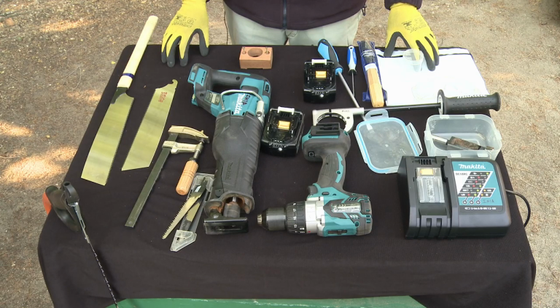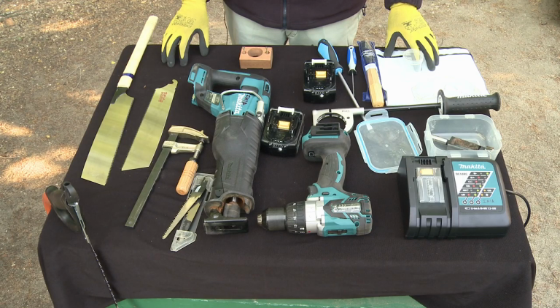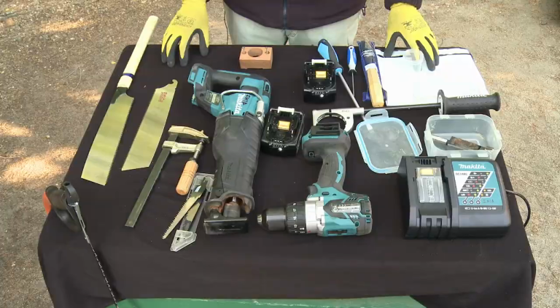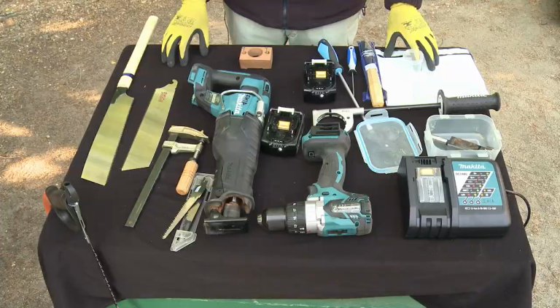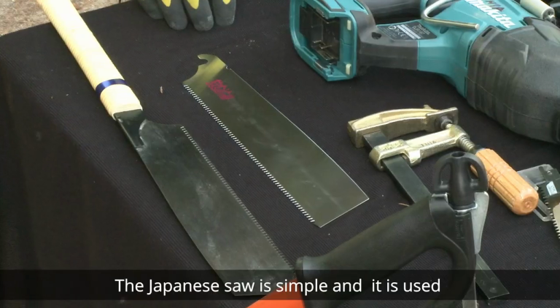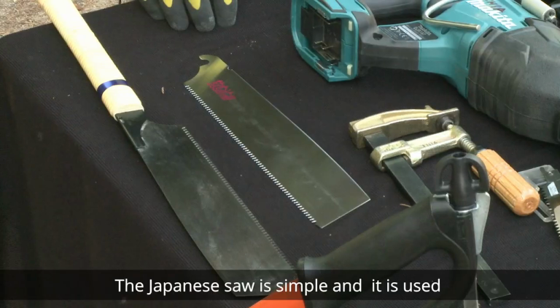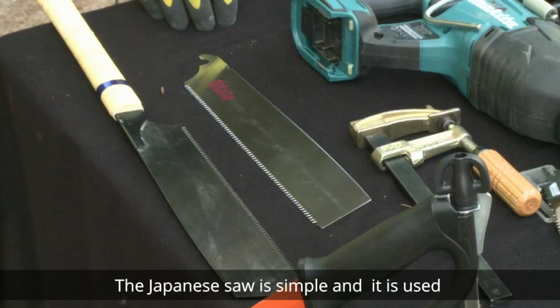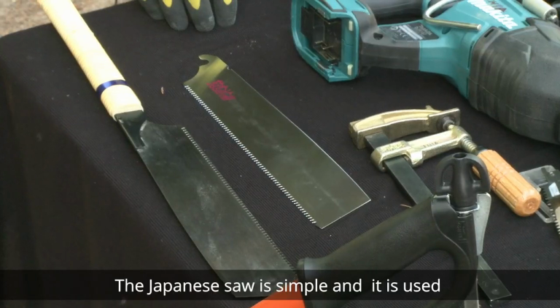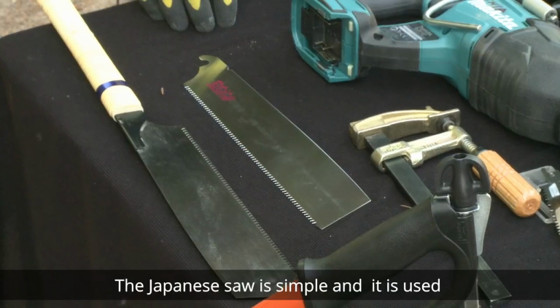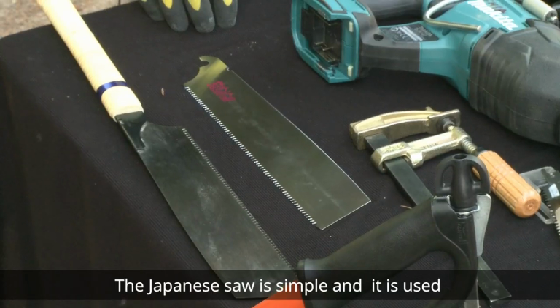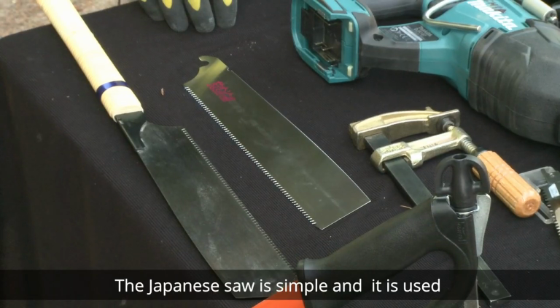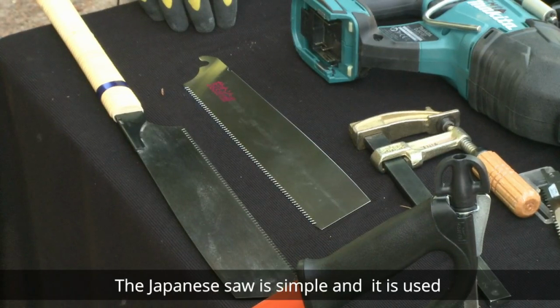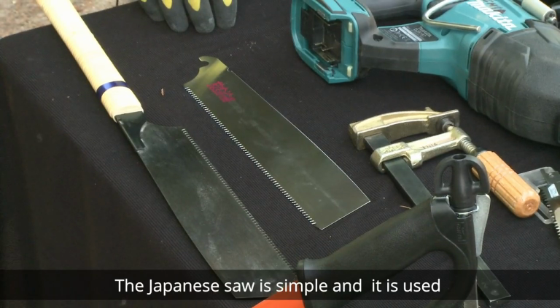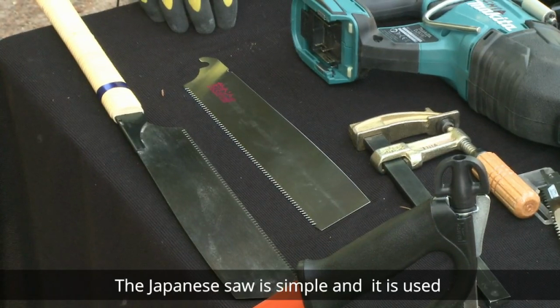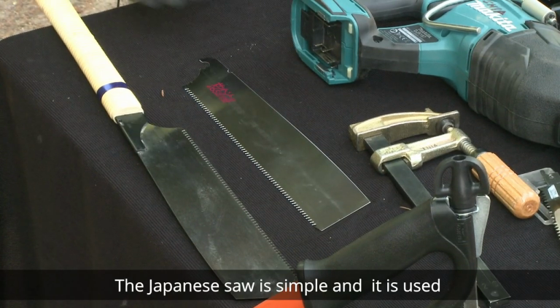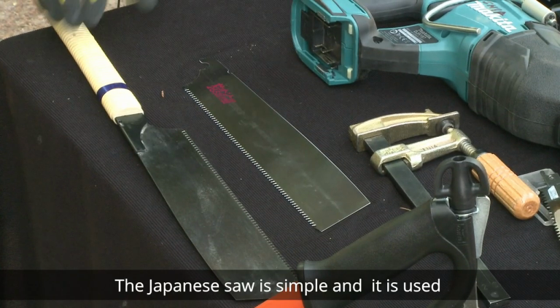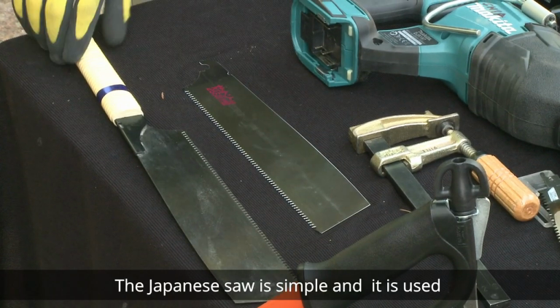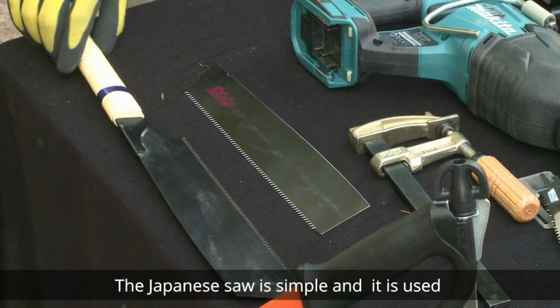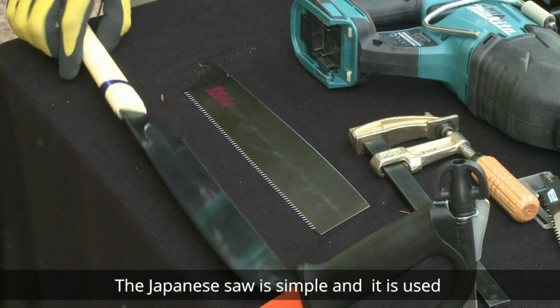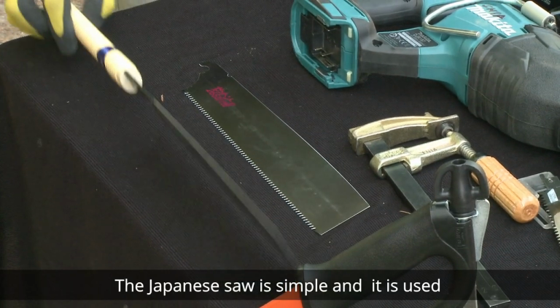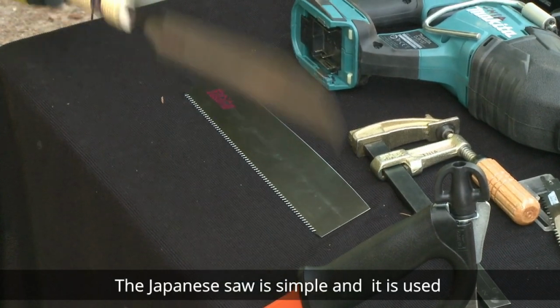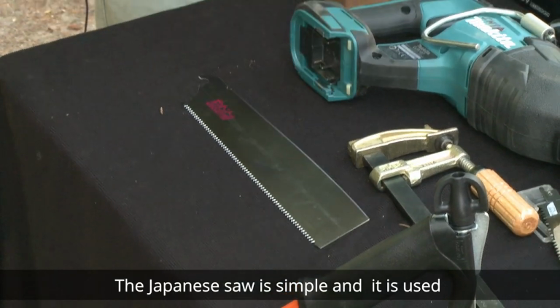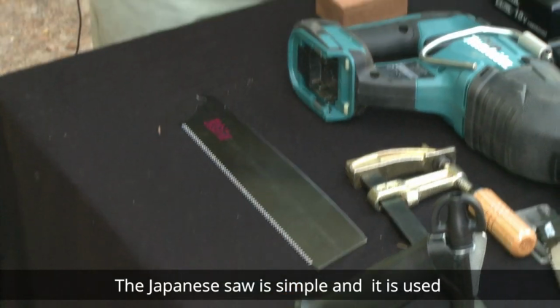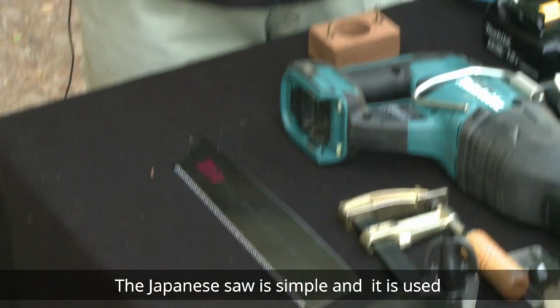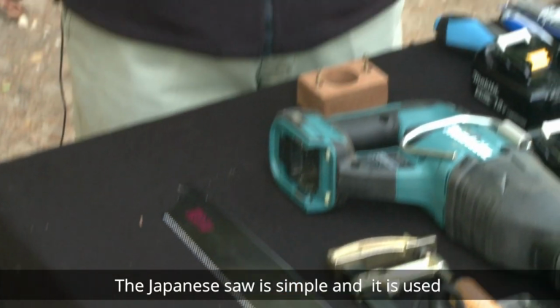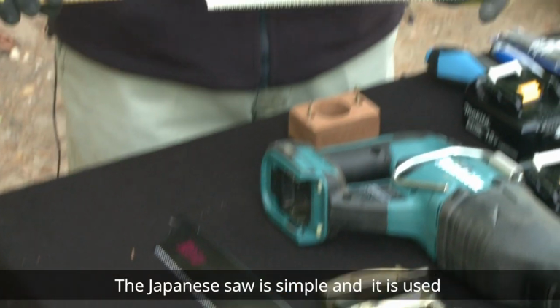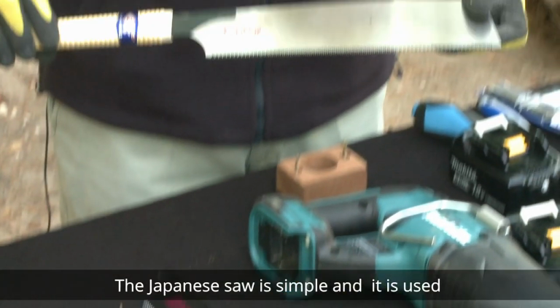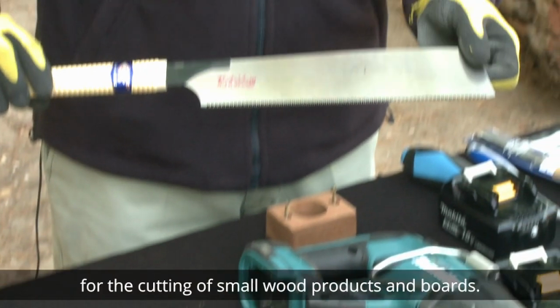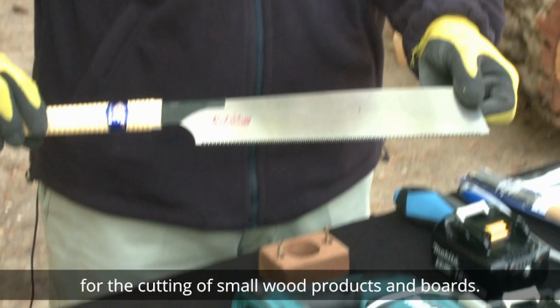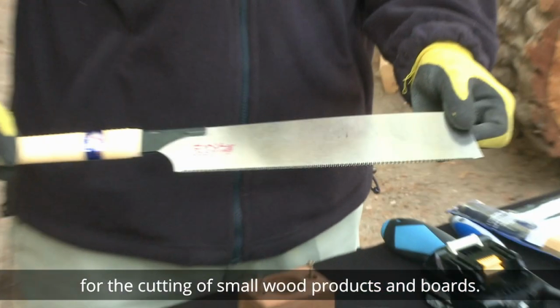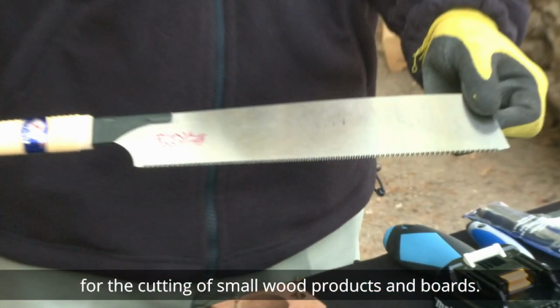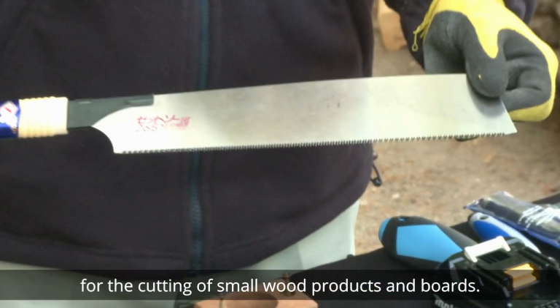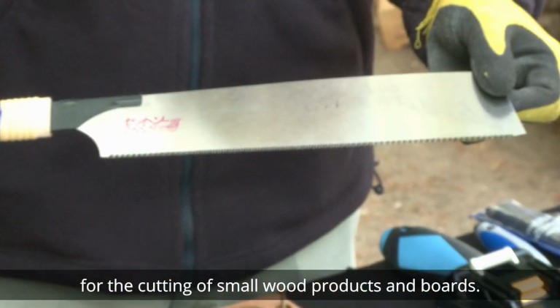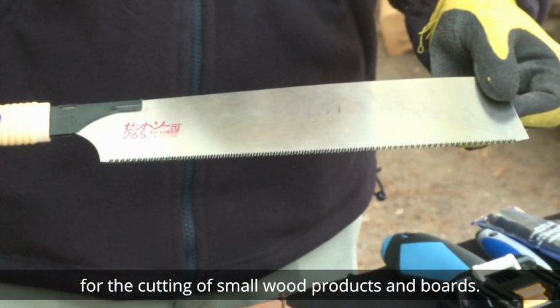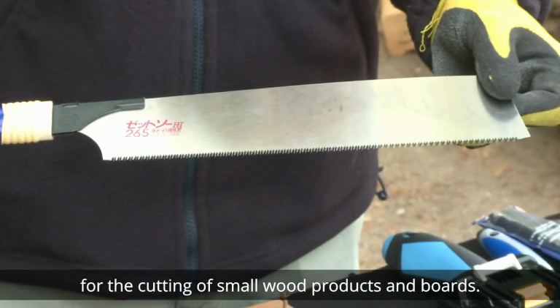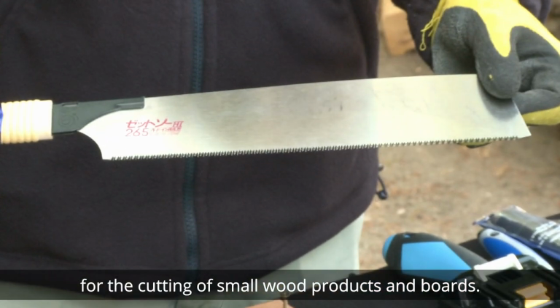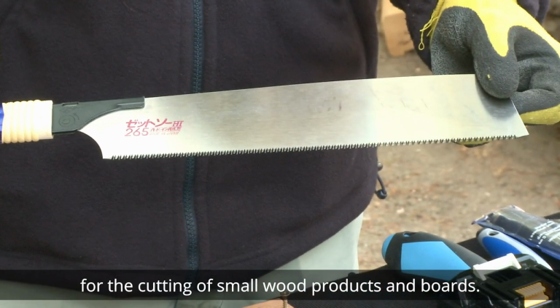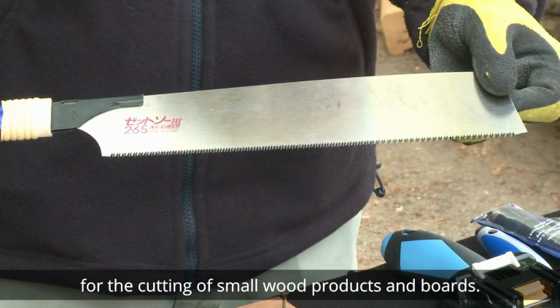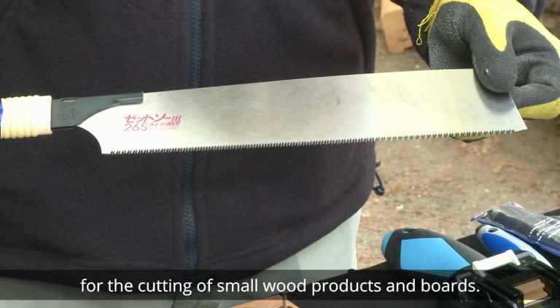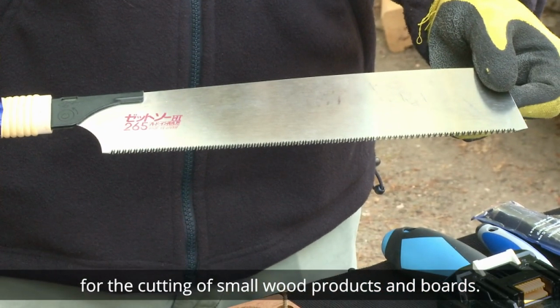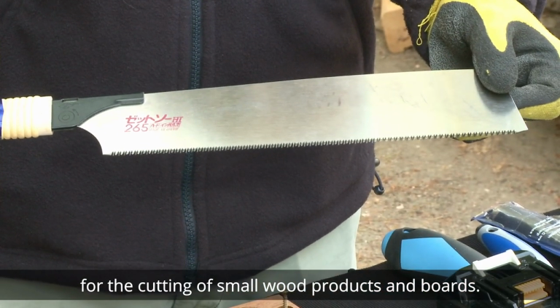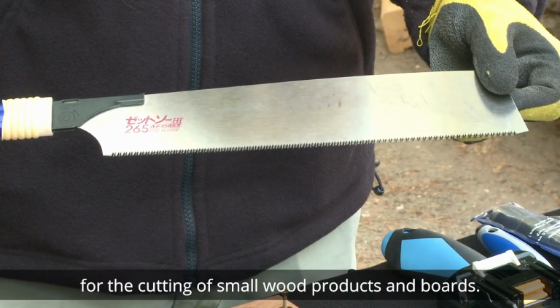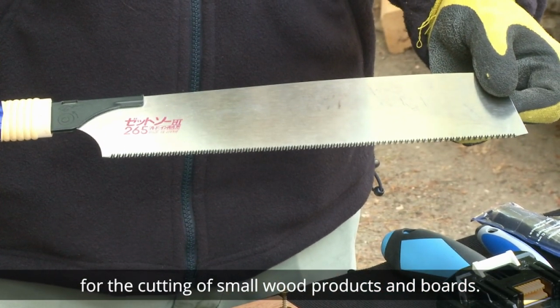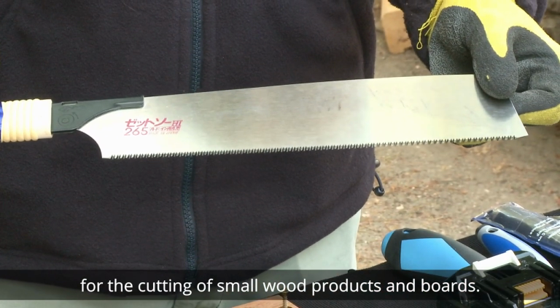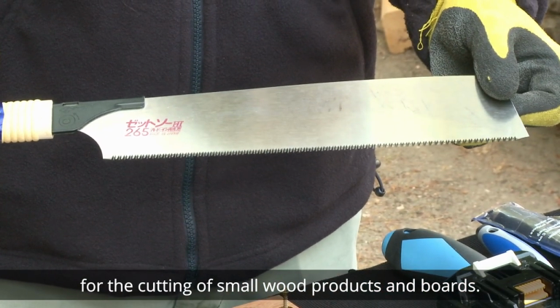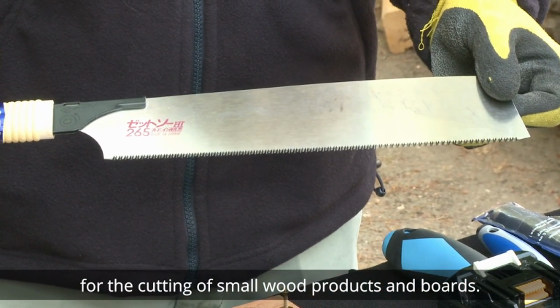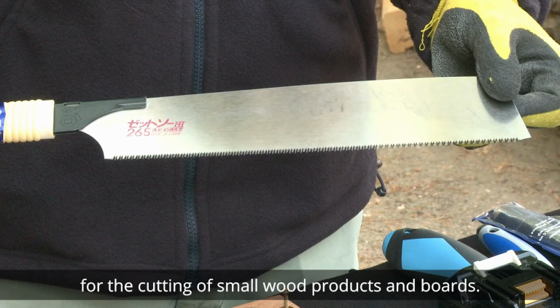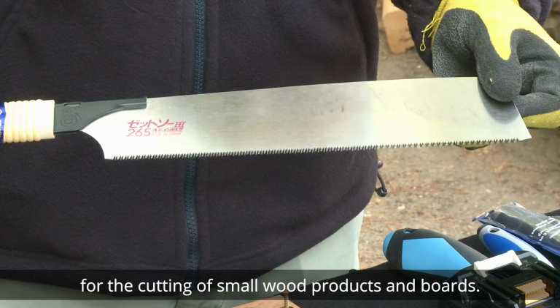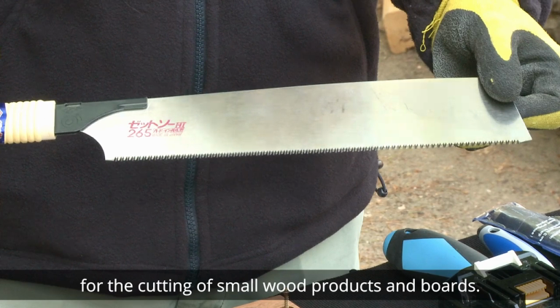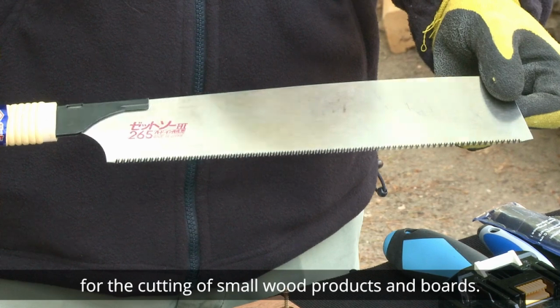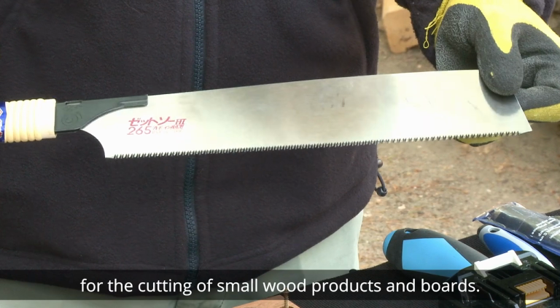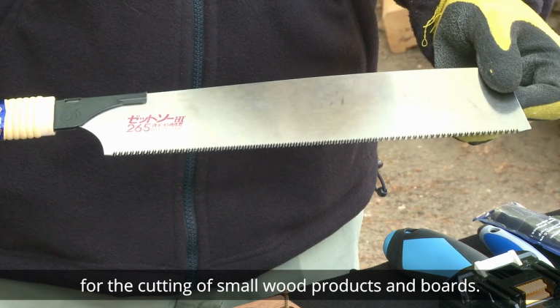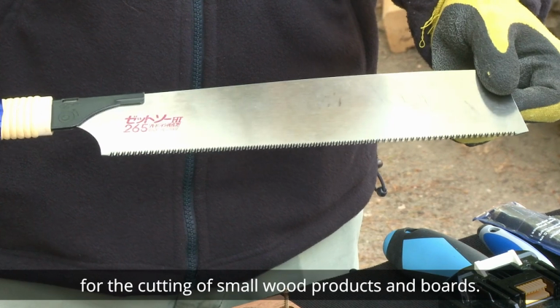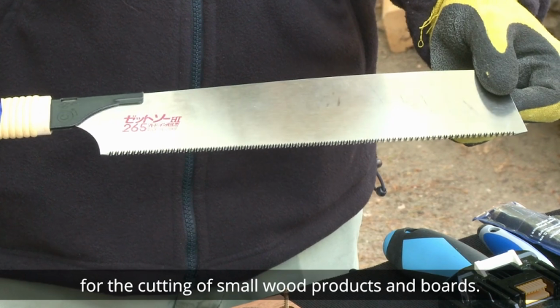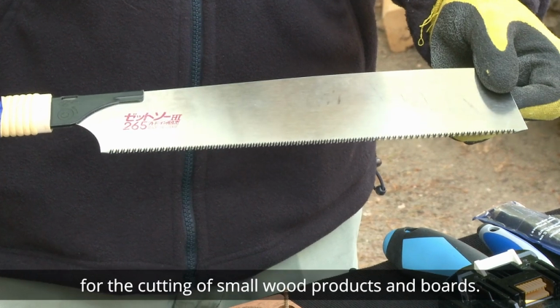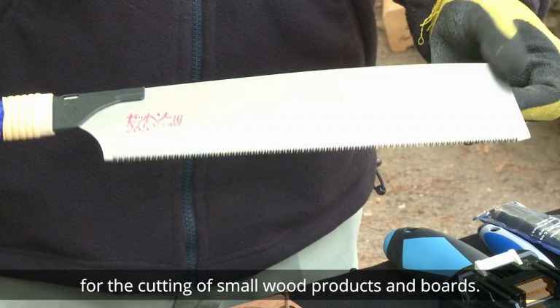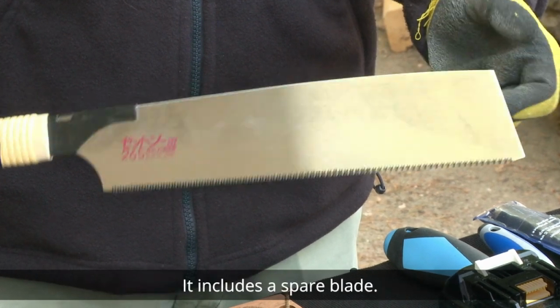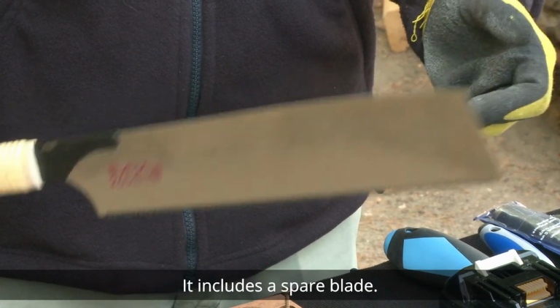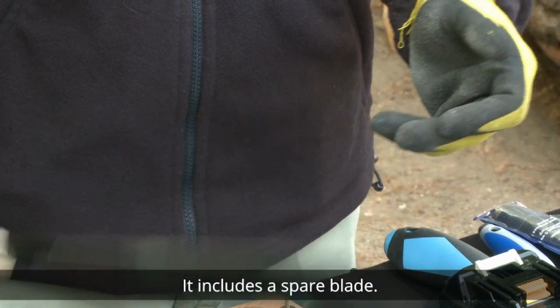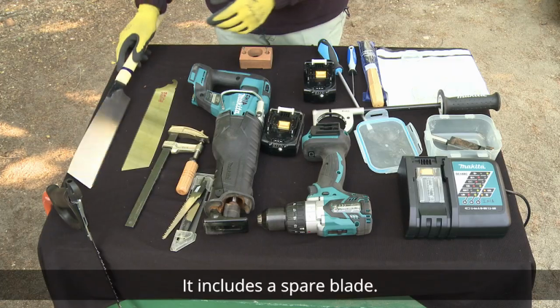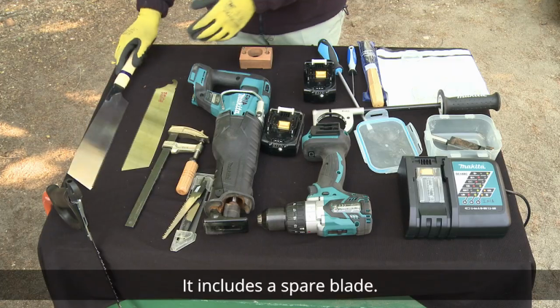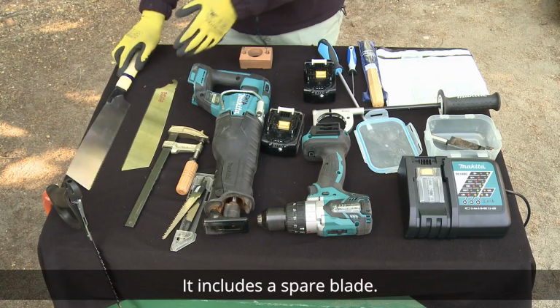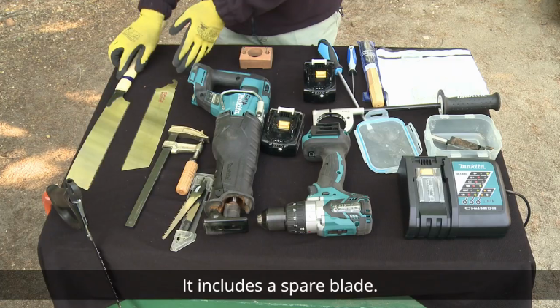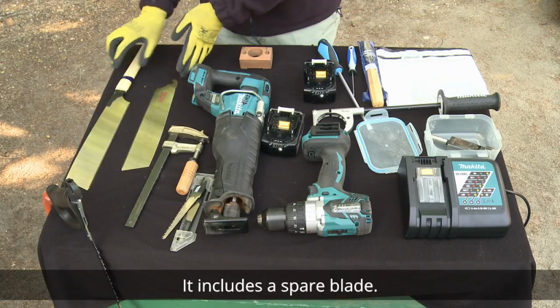The Japanese saw is simple and it is used for the cutting of small wood products and boards. It includes a spare blade.